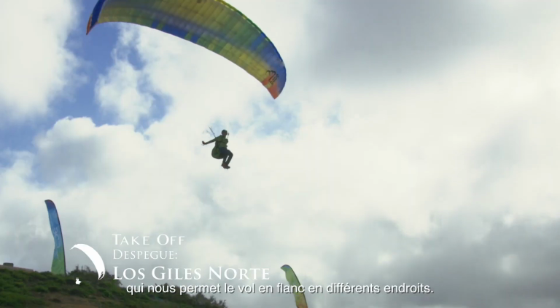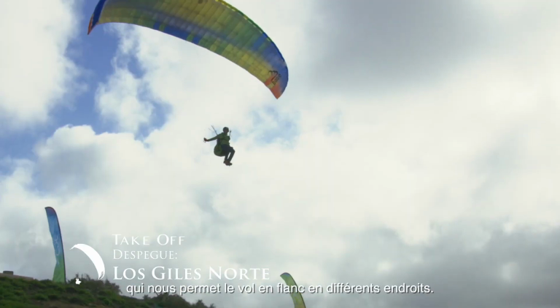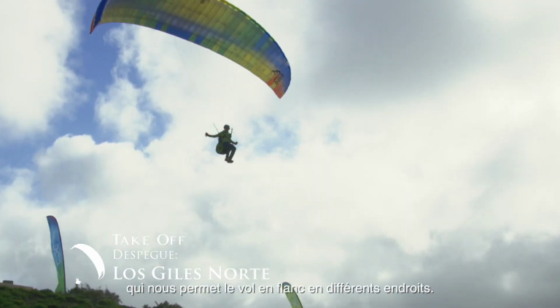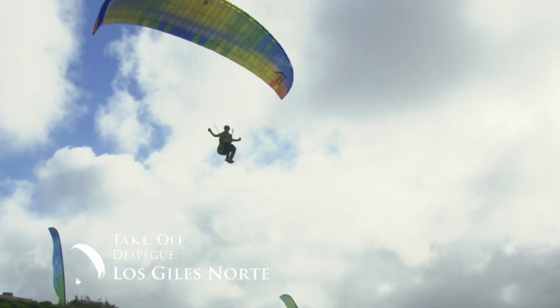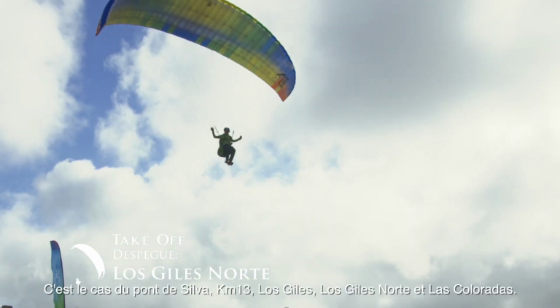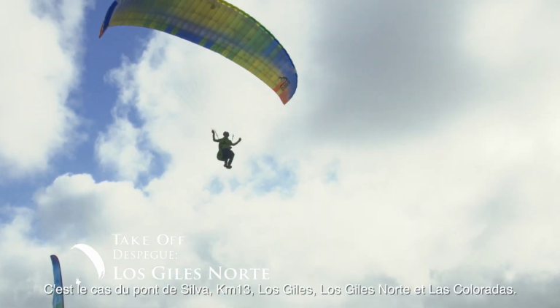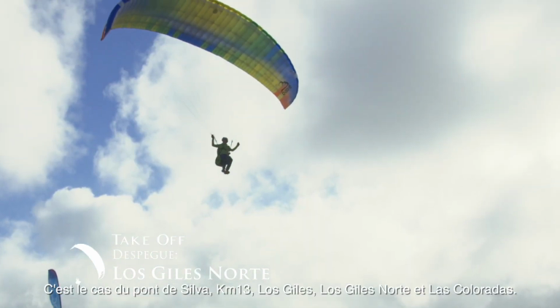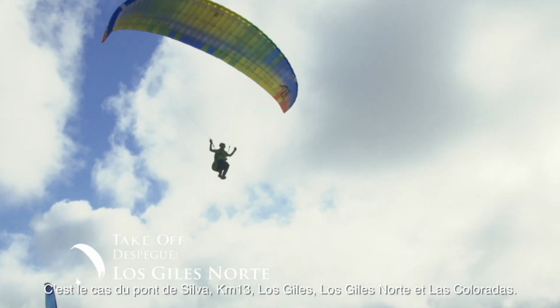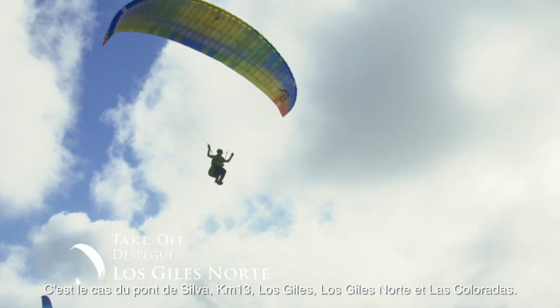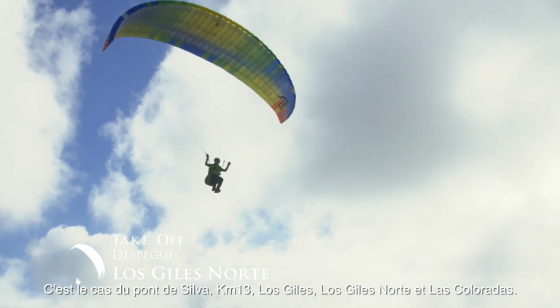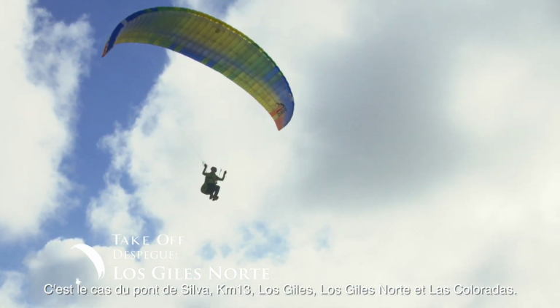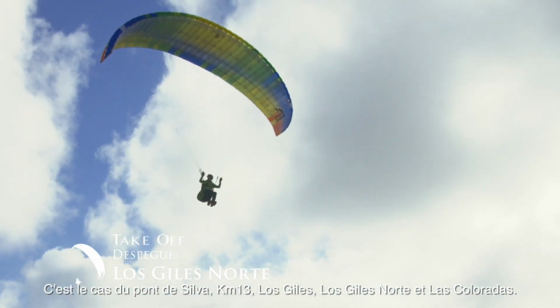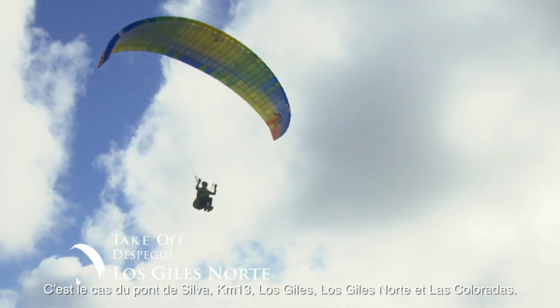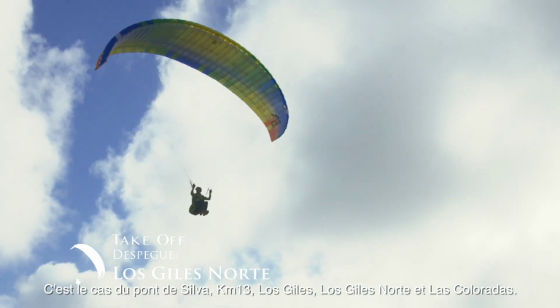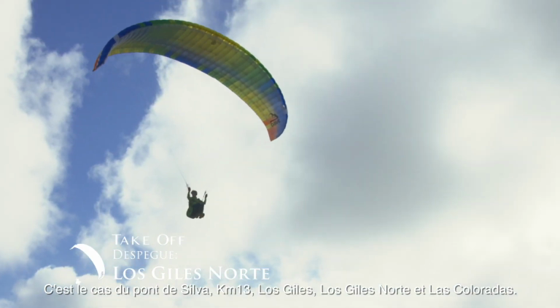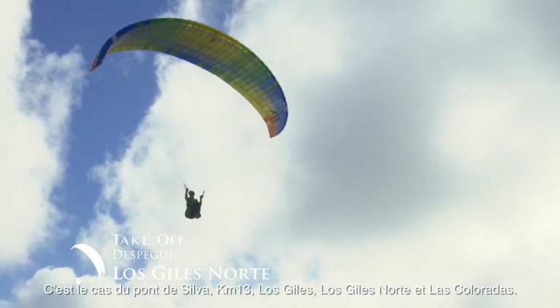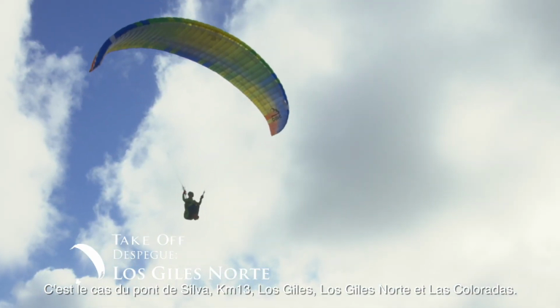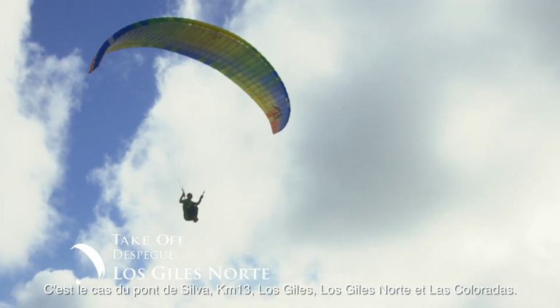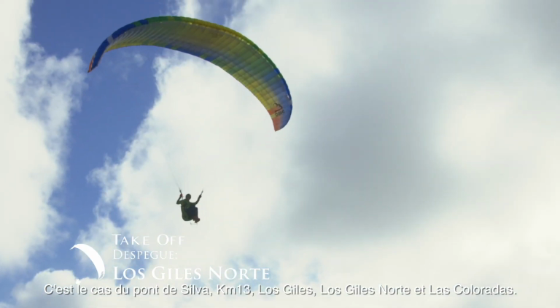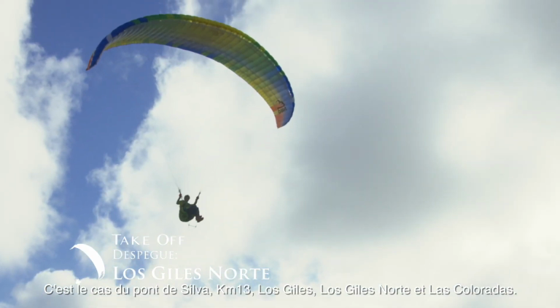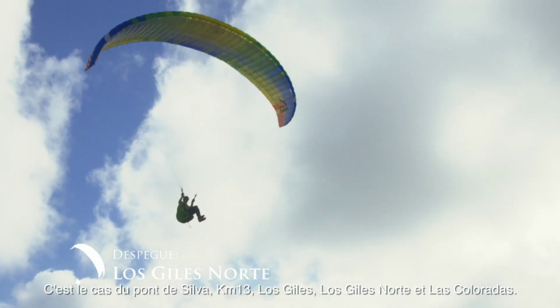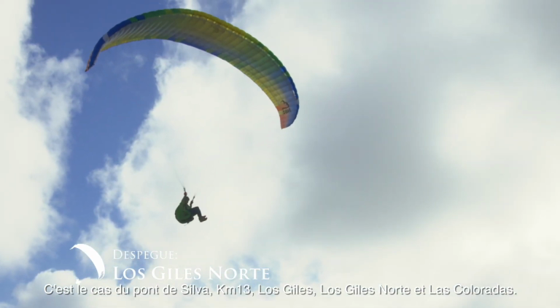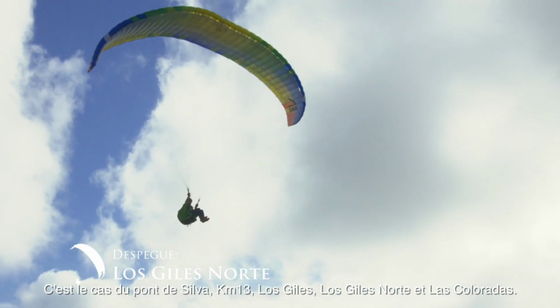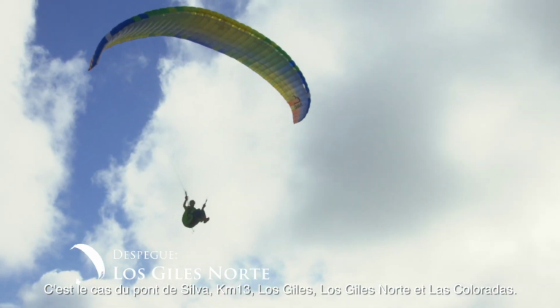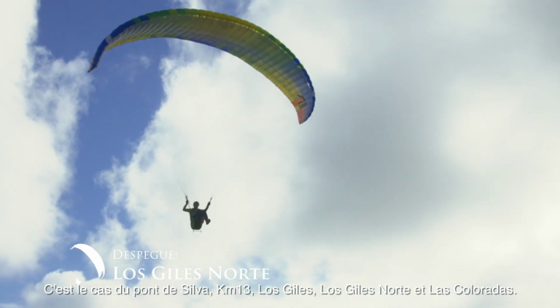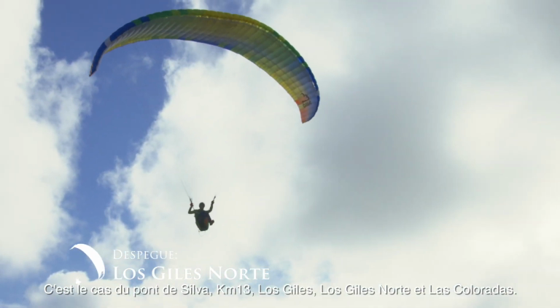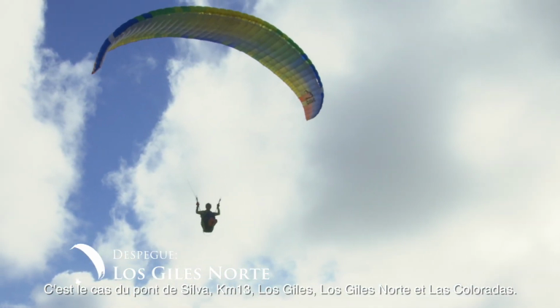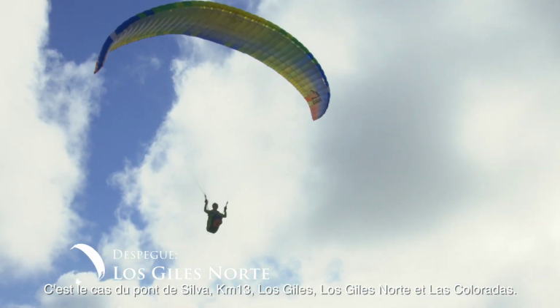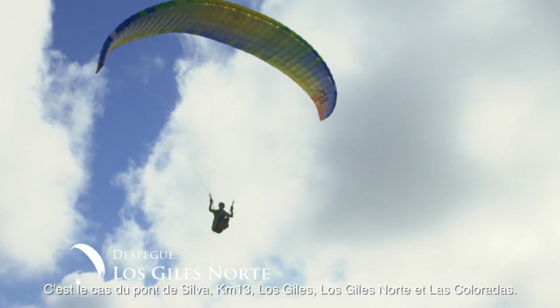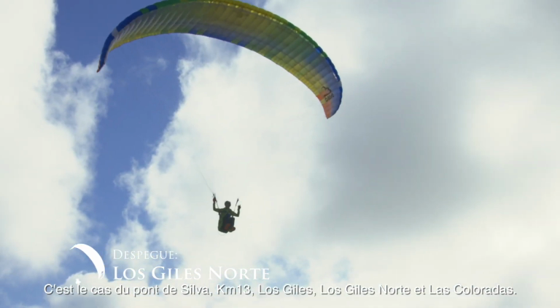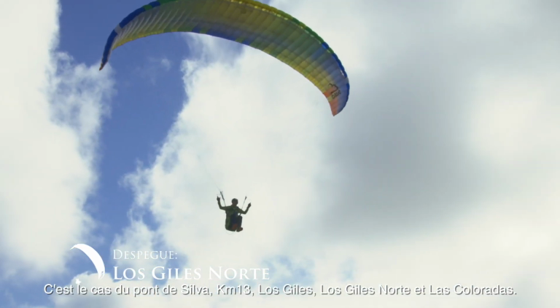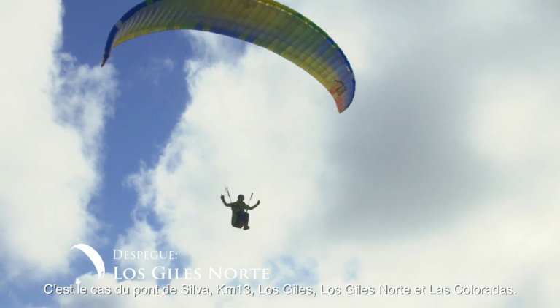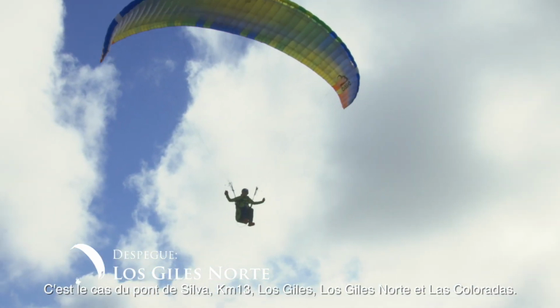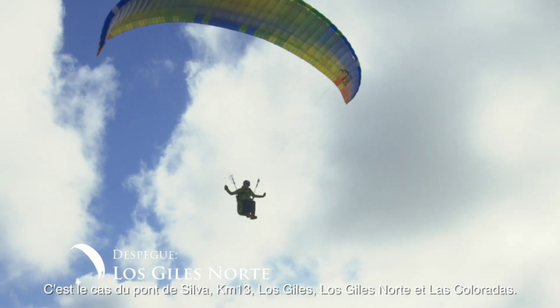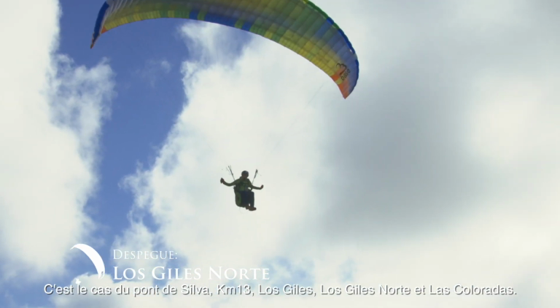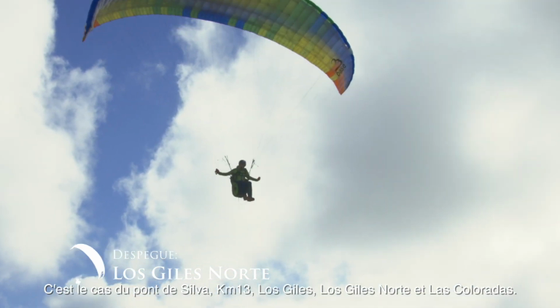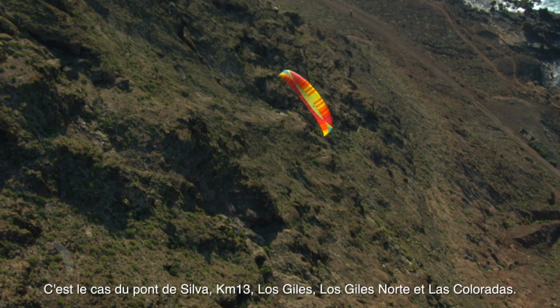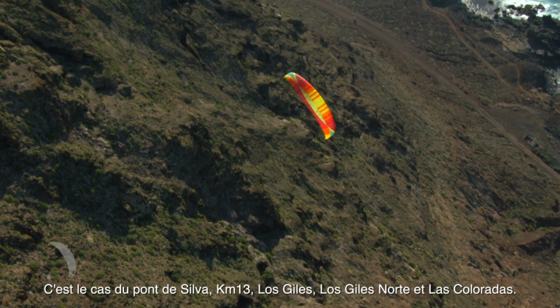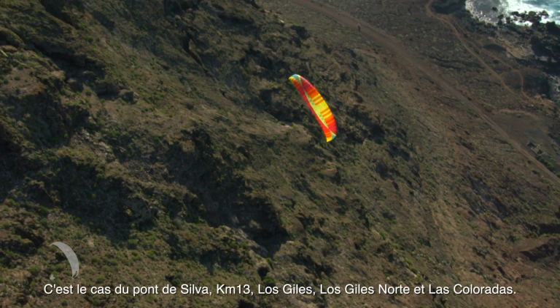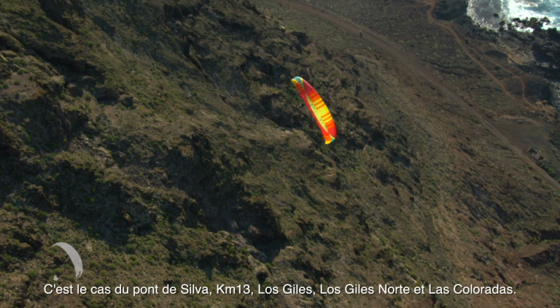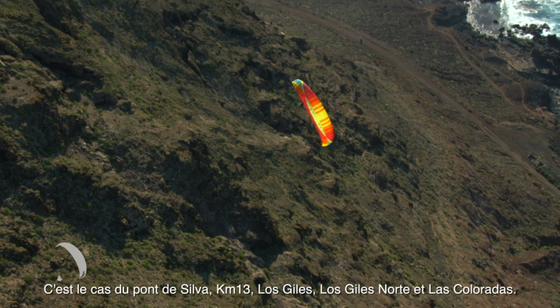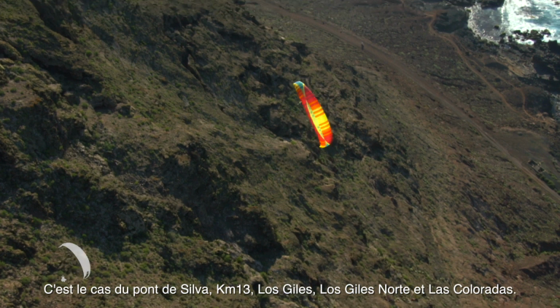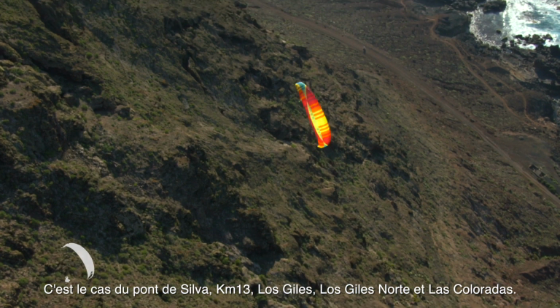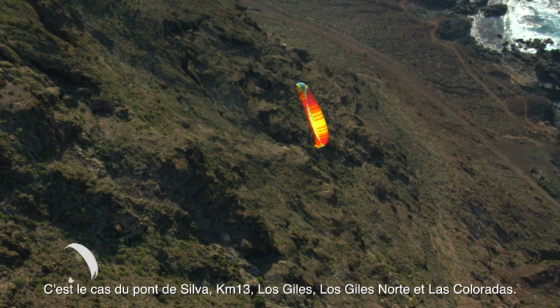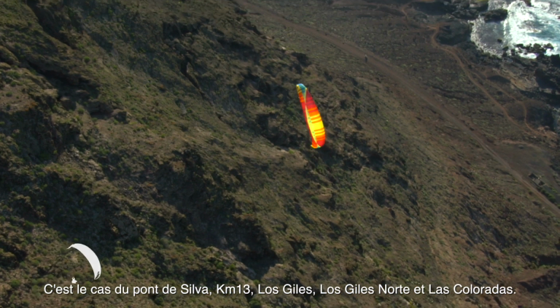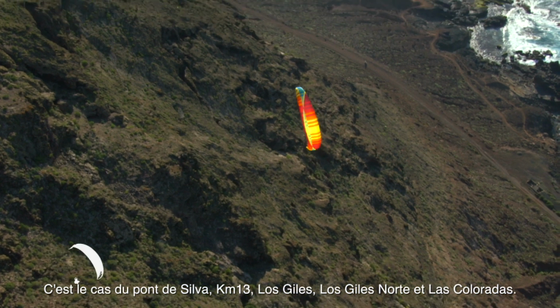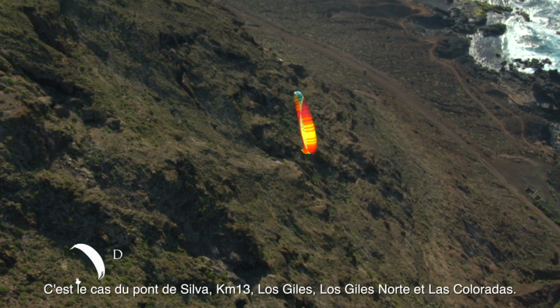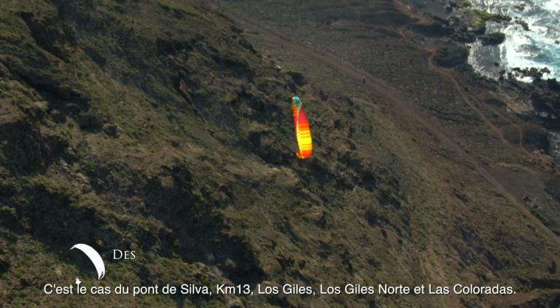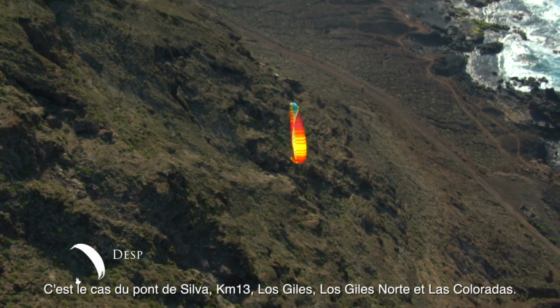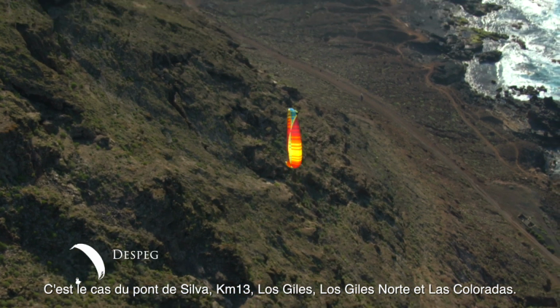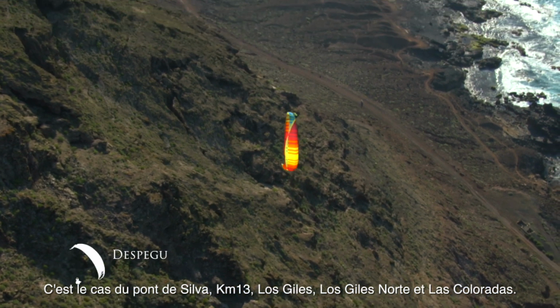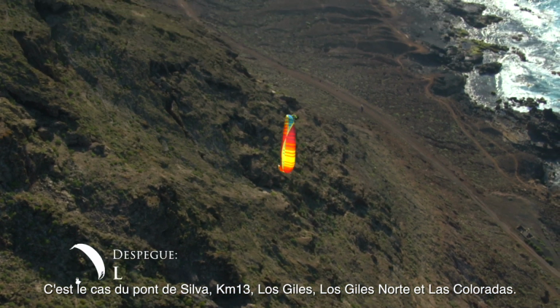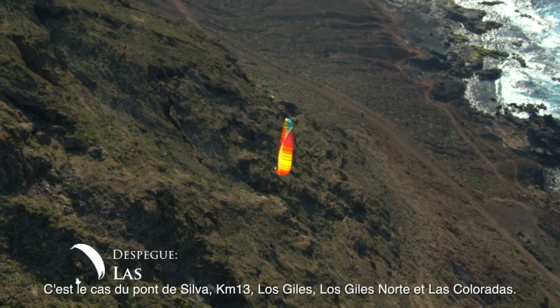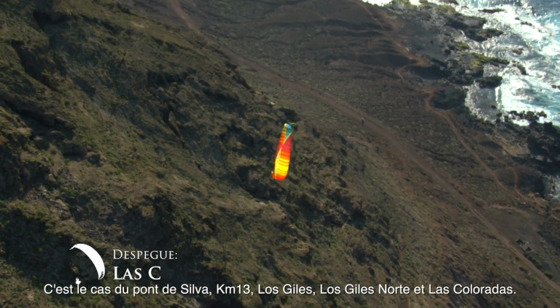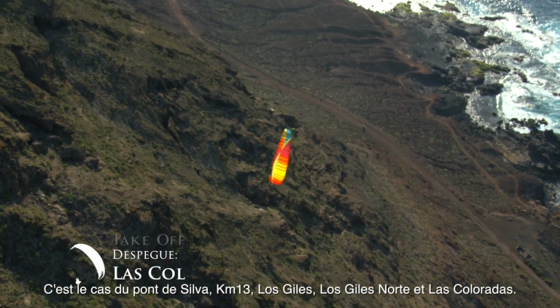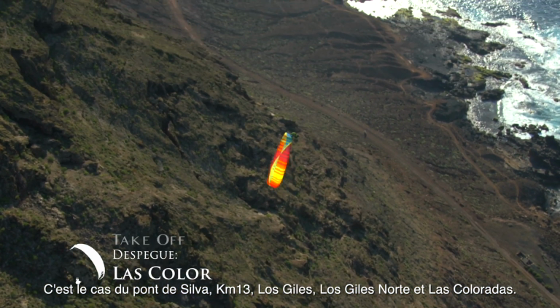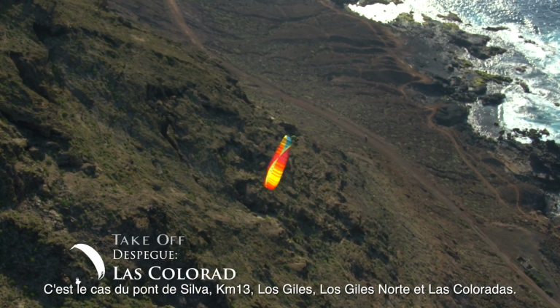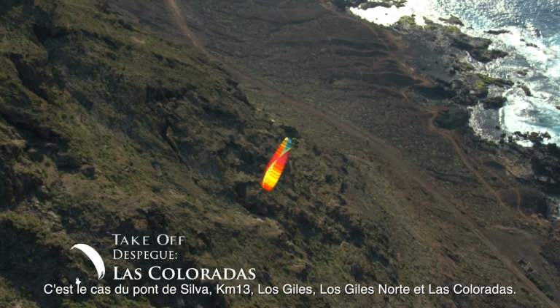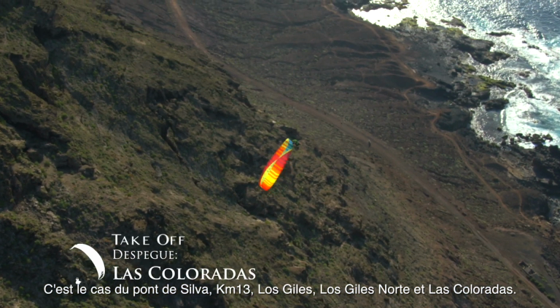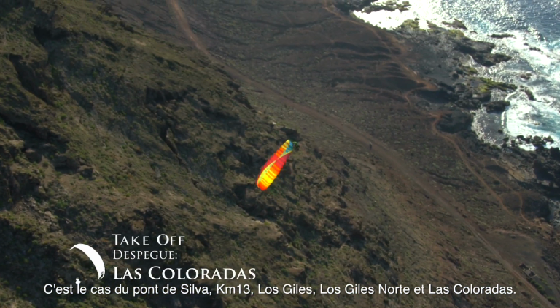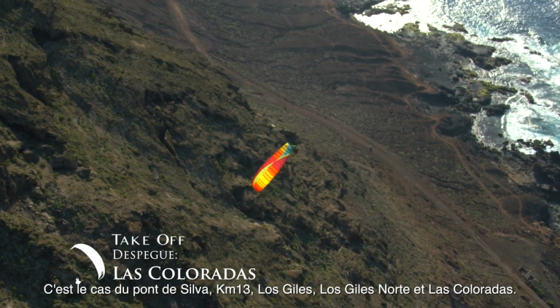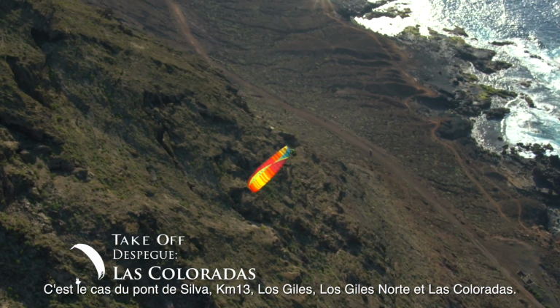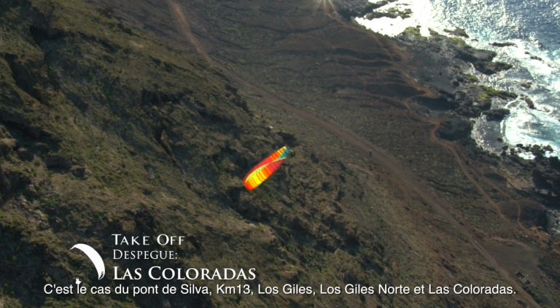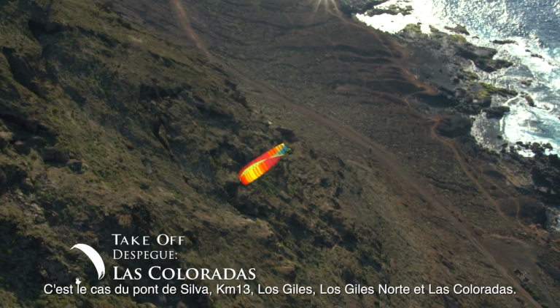These sites are Silver Bridge, Kilometre 13, Los Giles, Los Giles Norte and Las Coloradas.